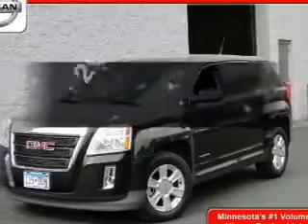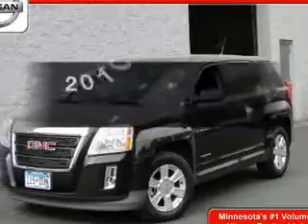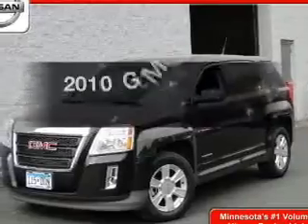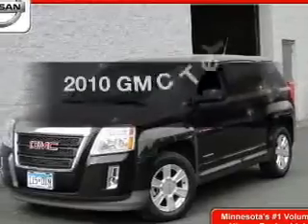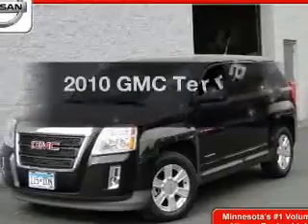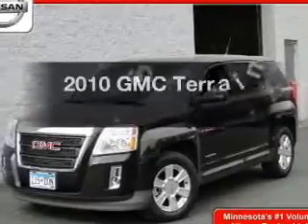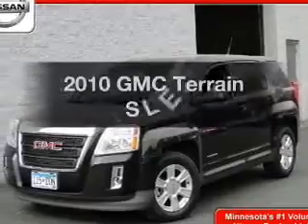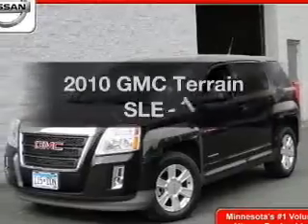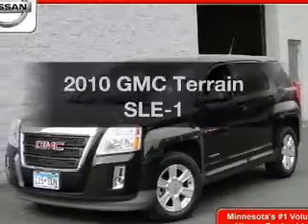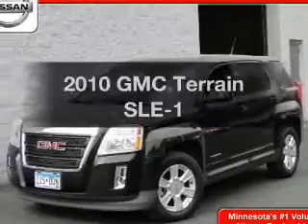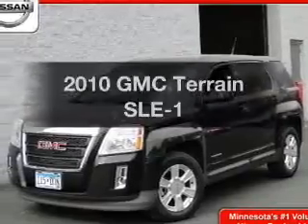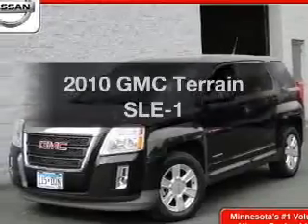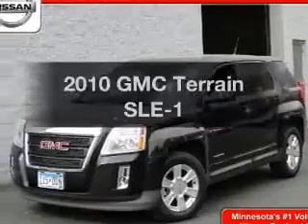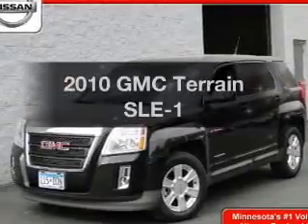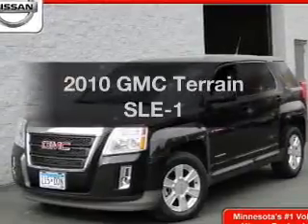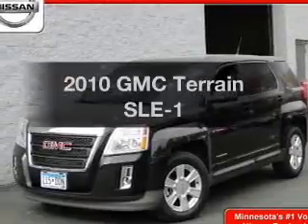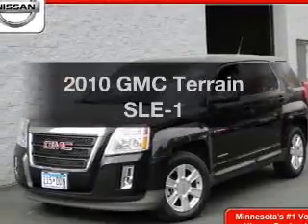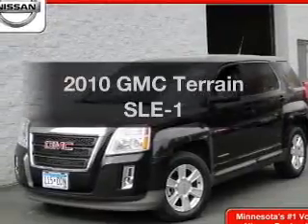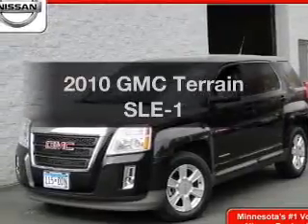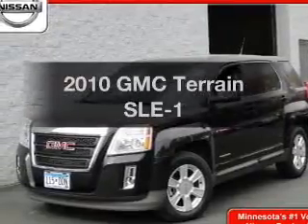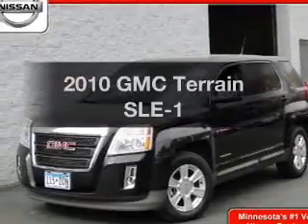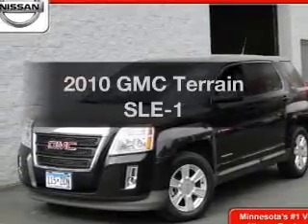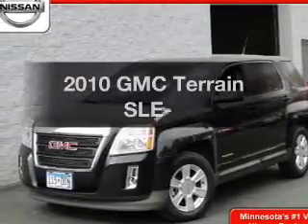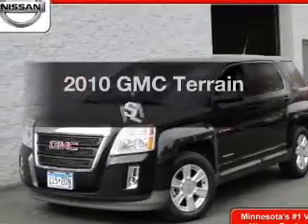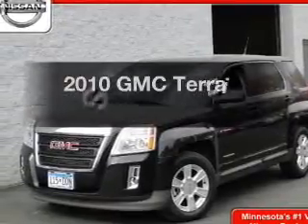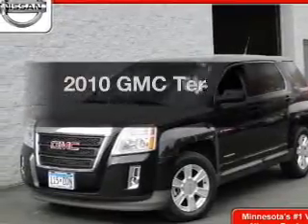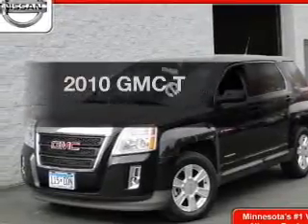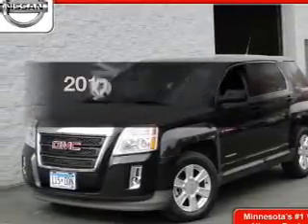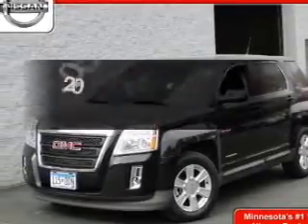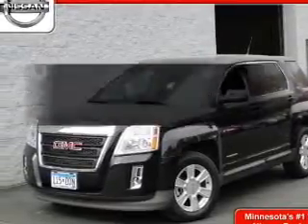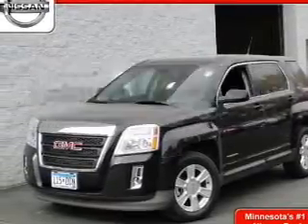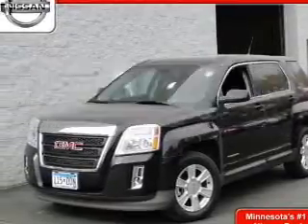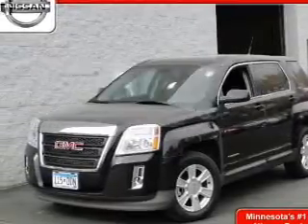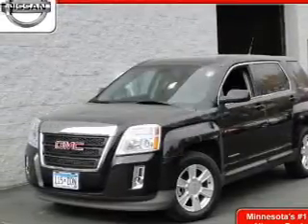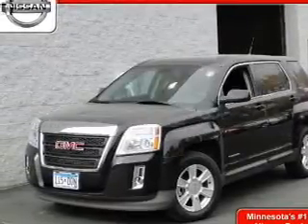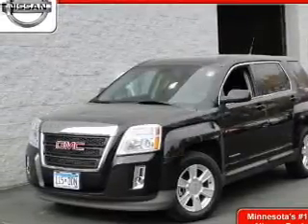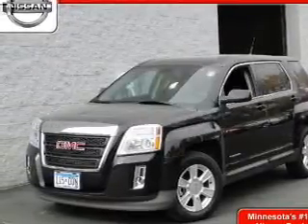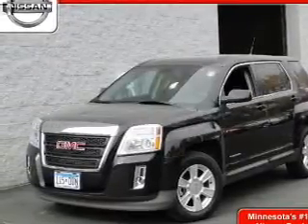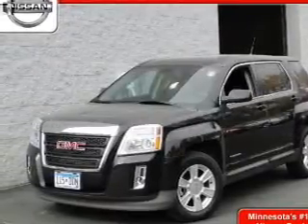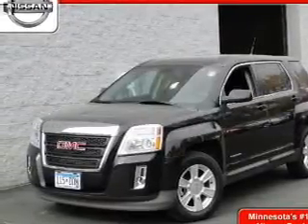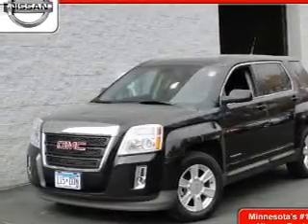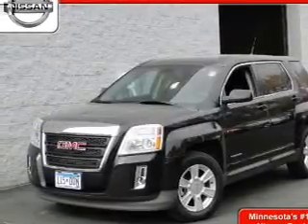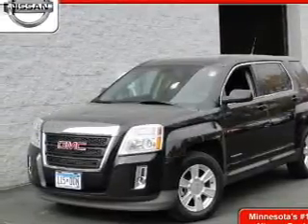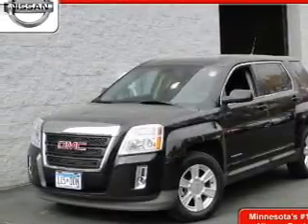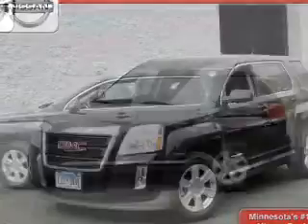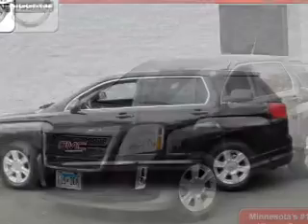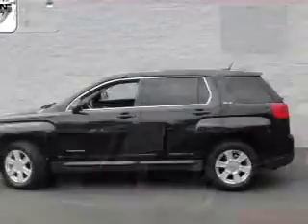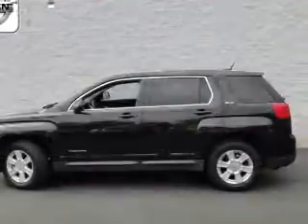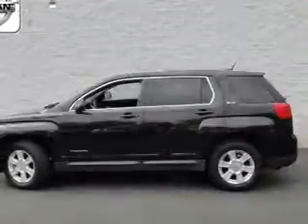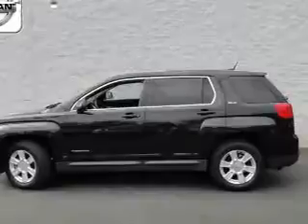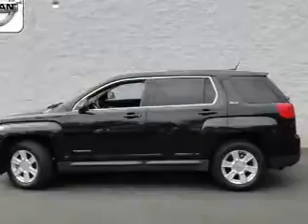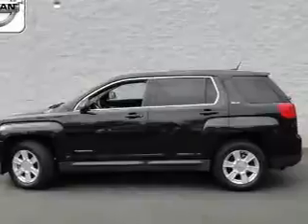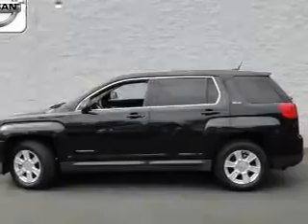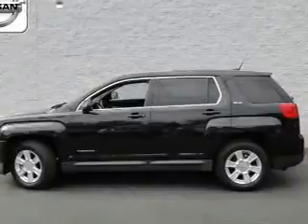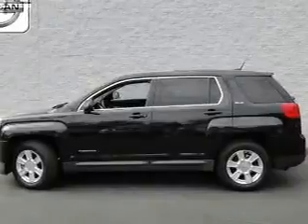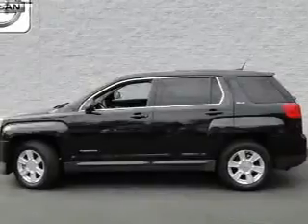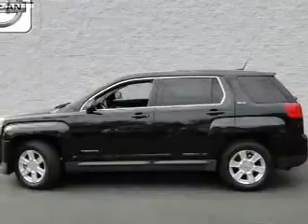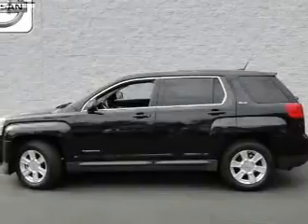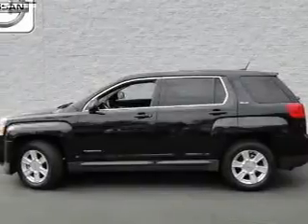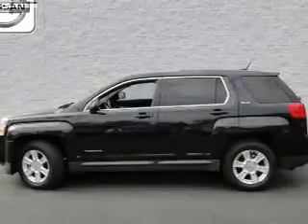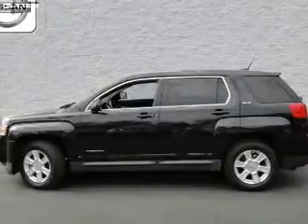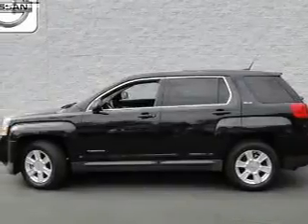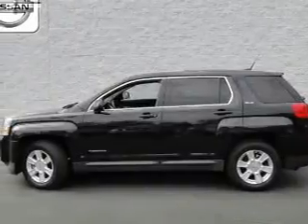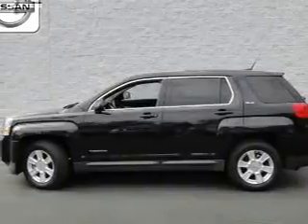Introducing the 2010 GMC Terrain. Everything you need under one roof with this great vehicle.